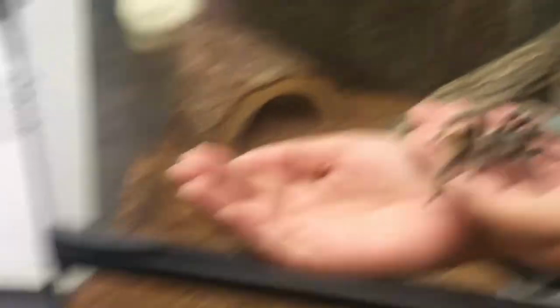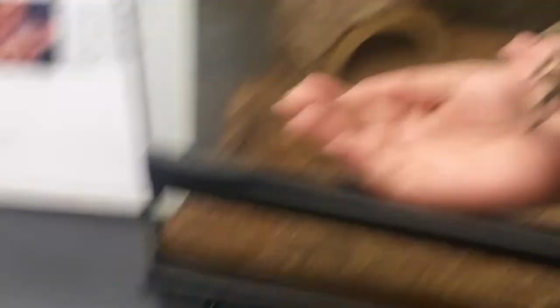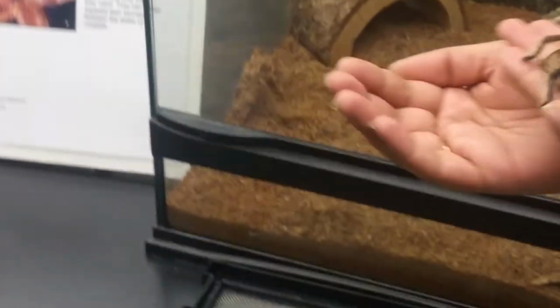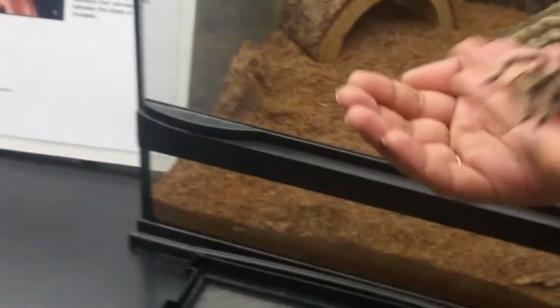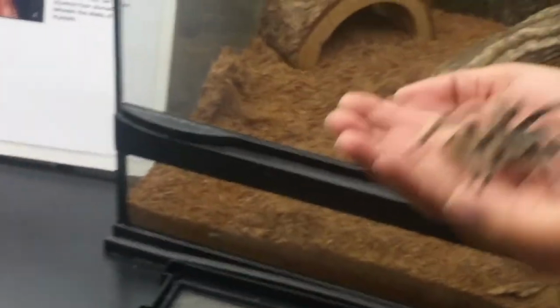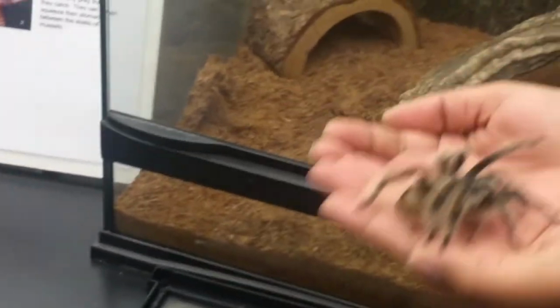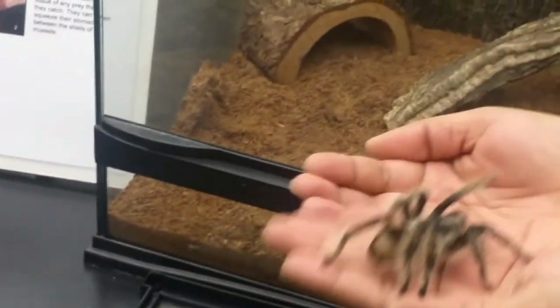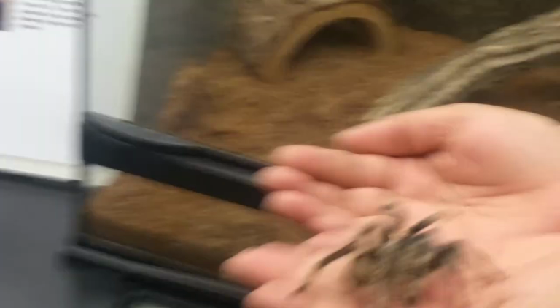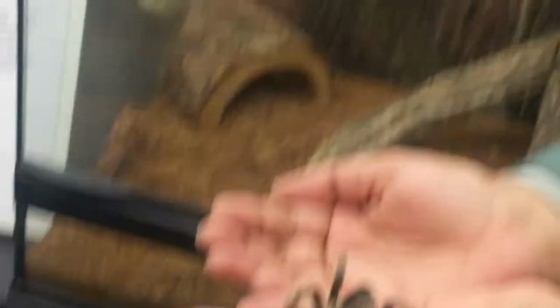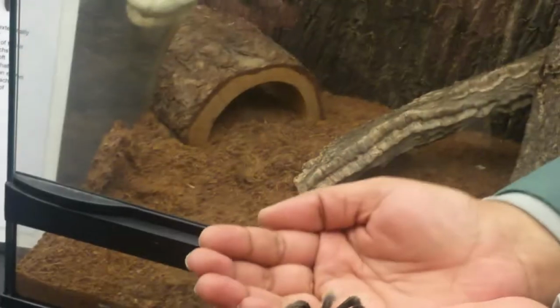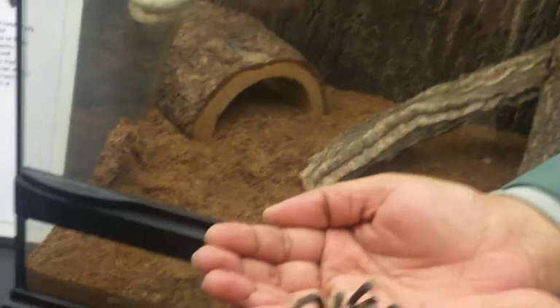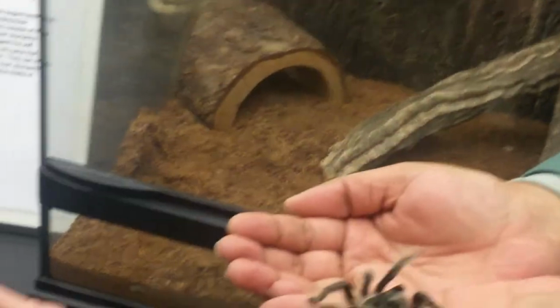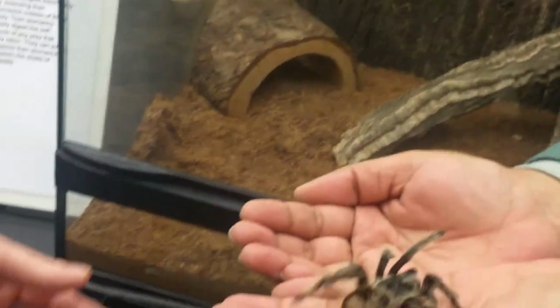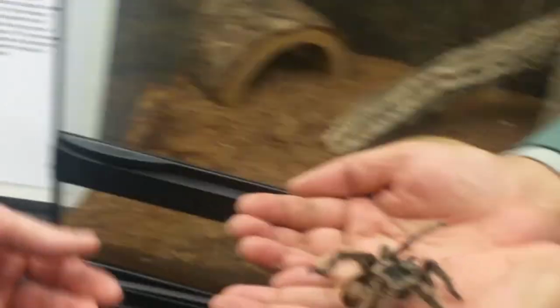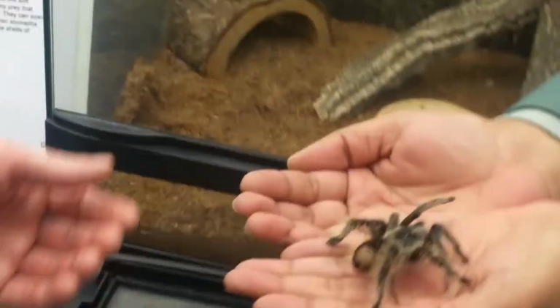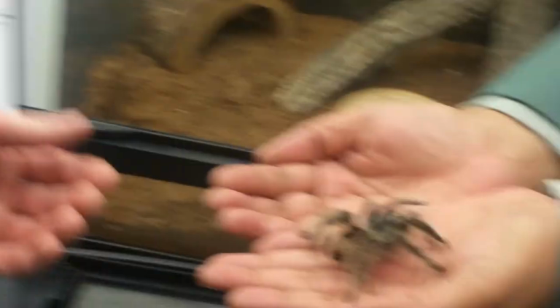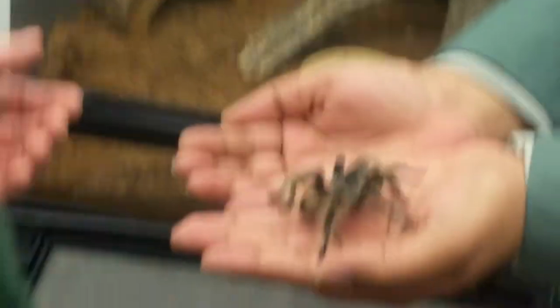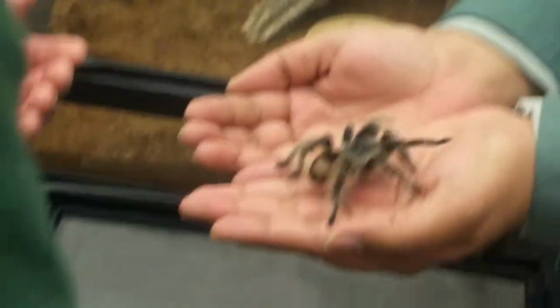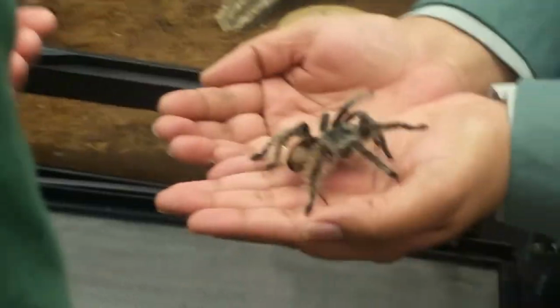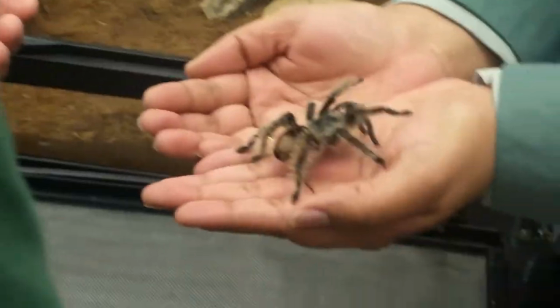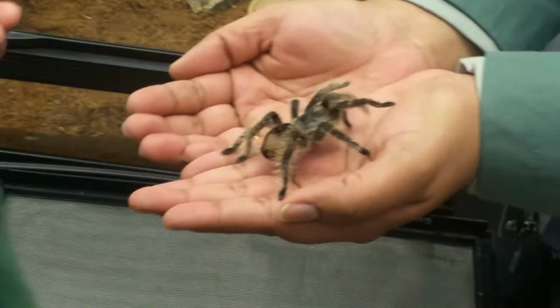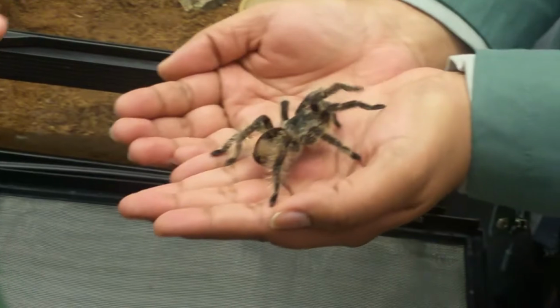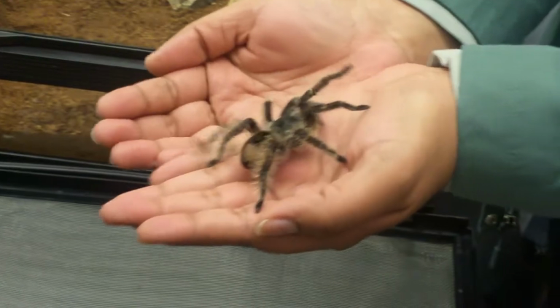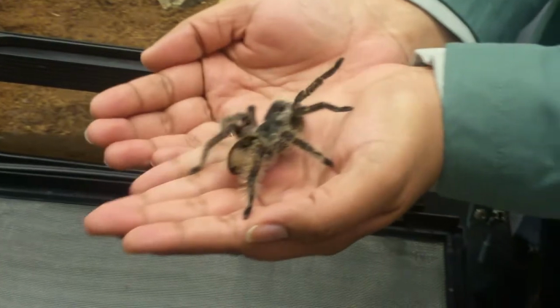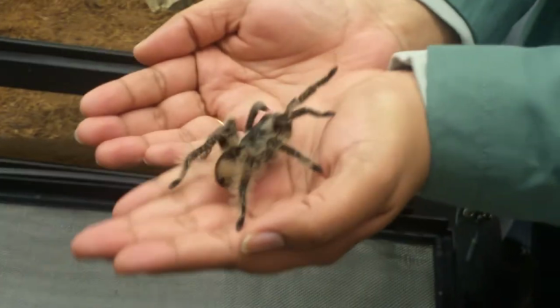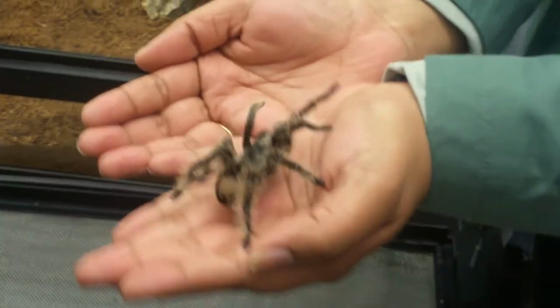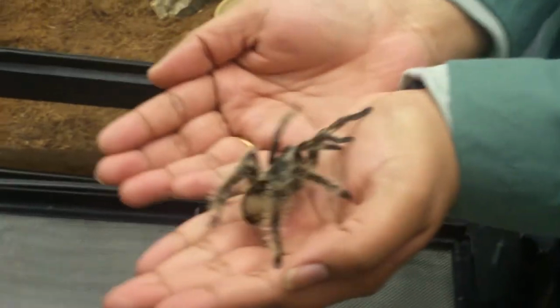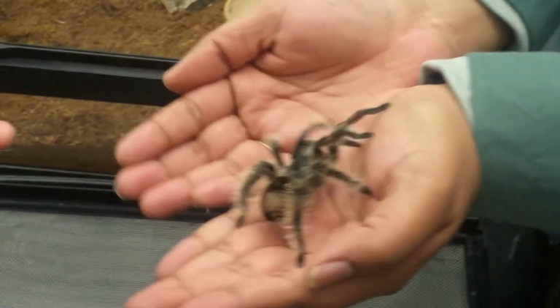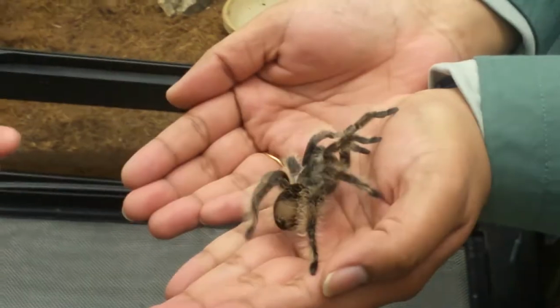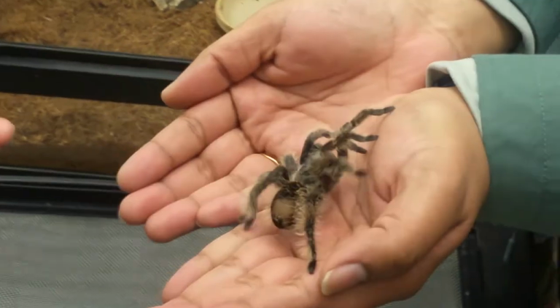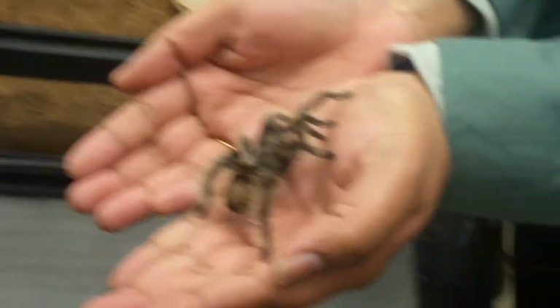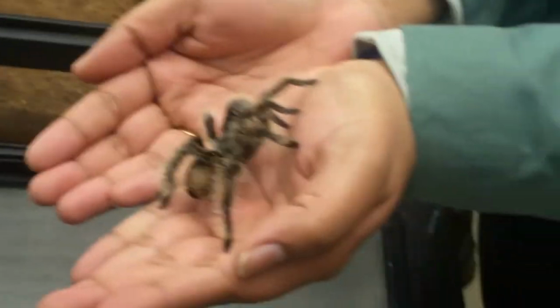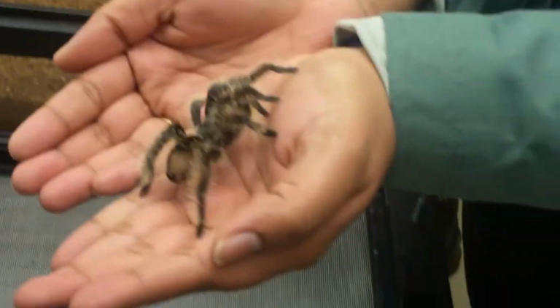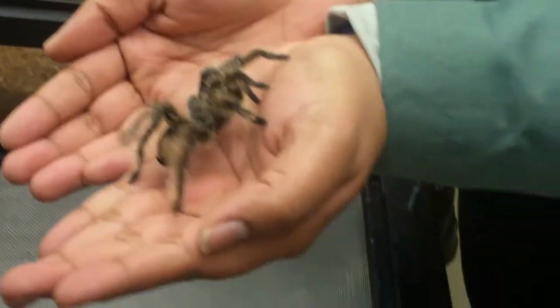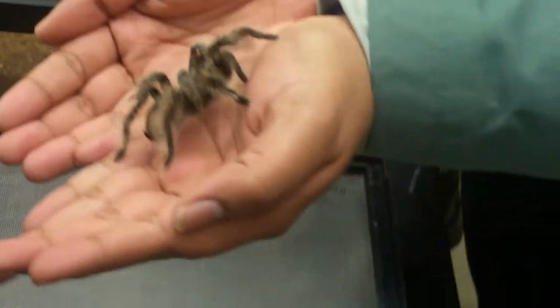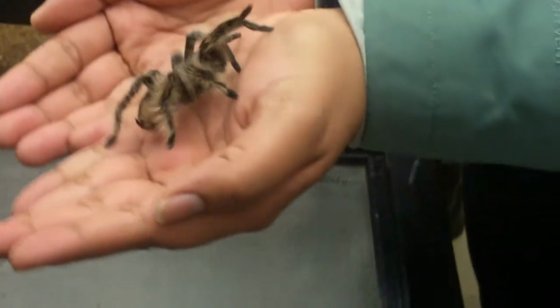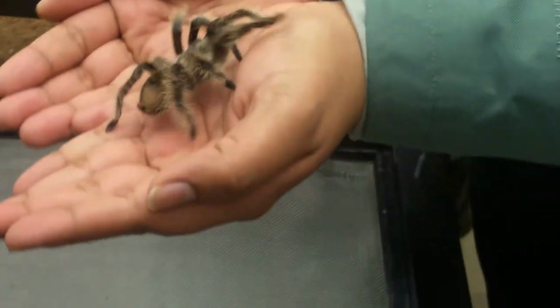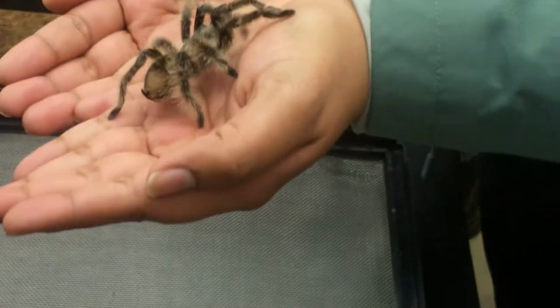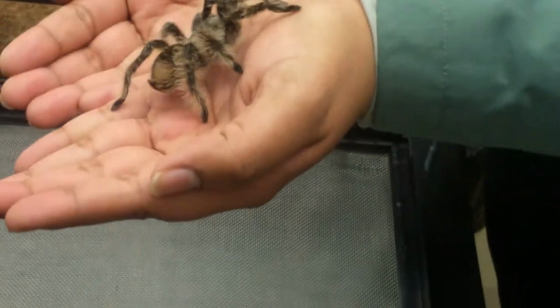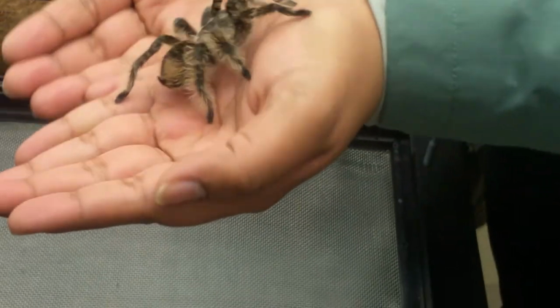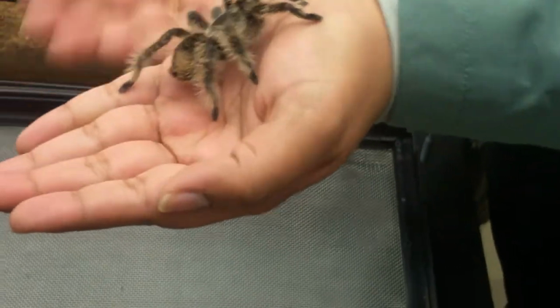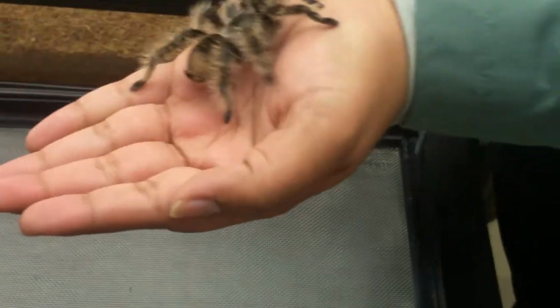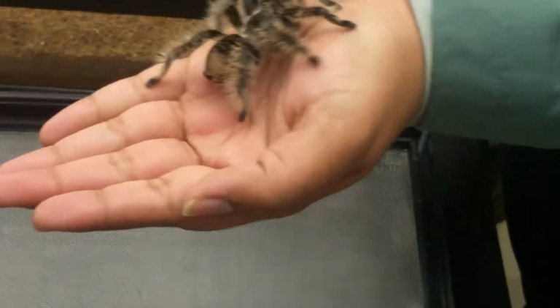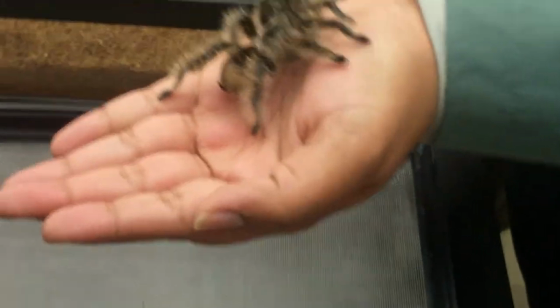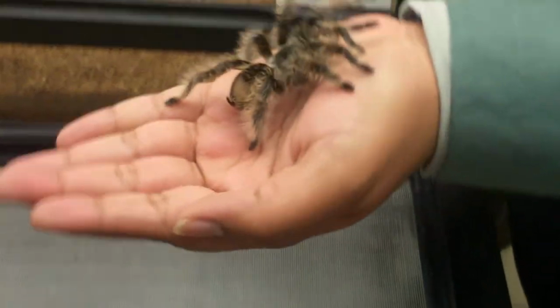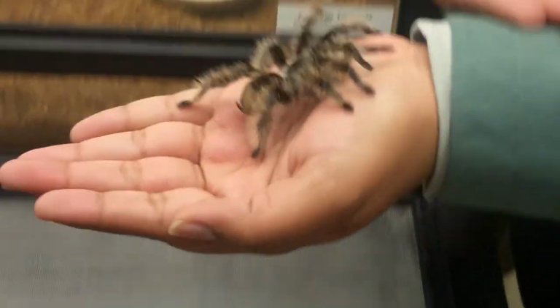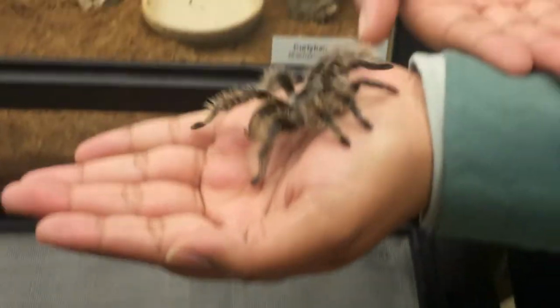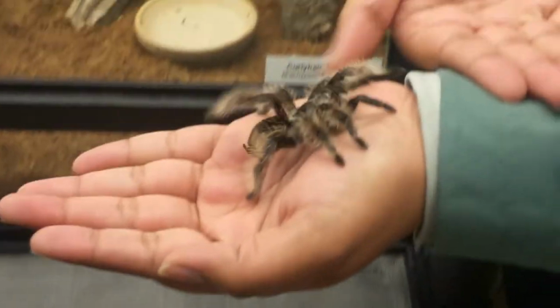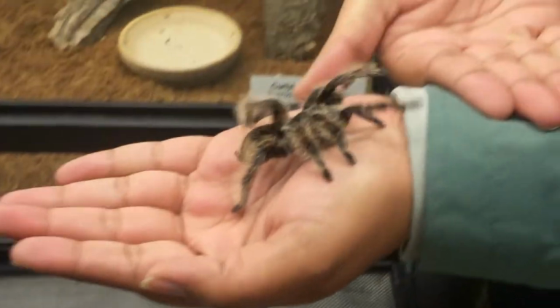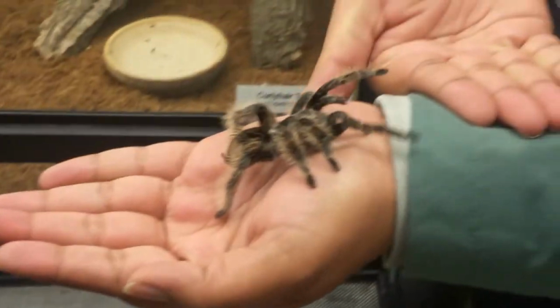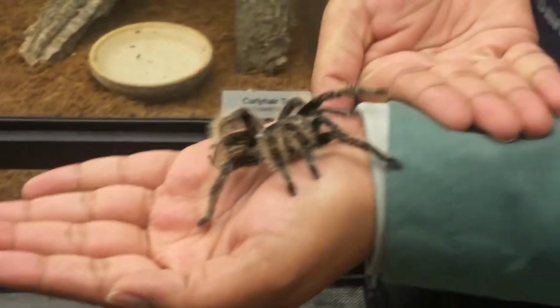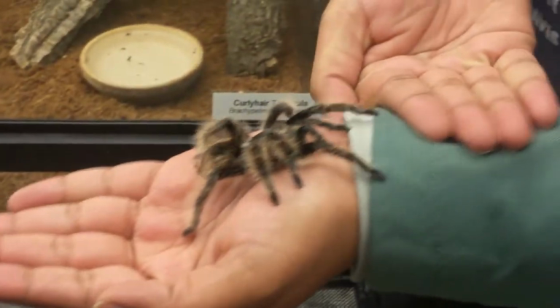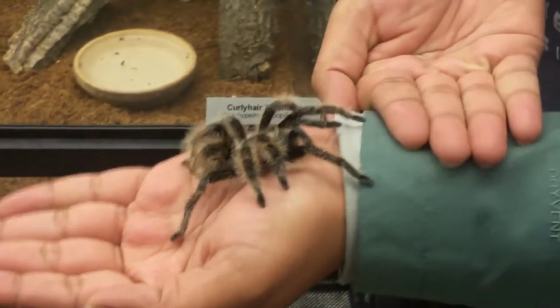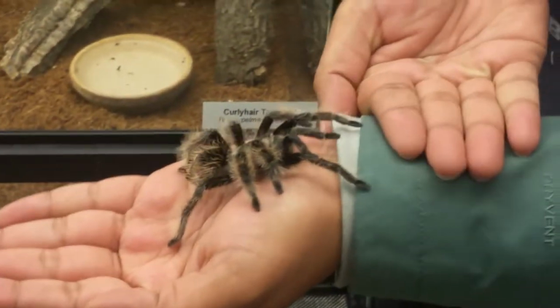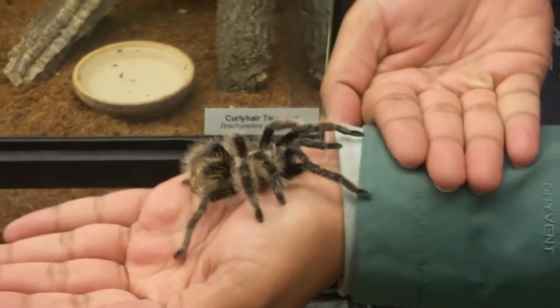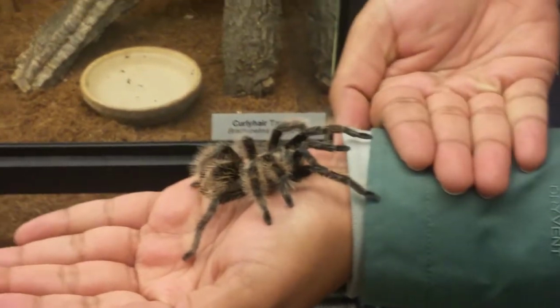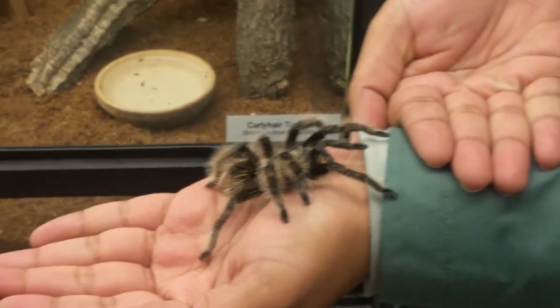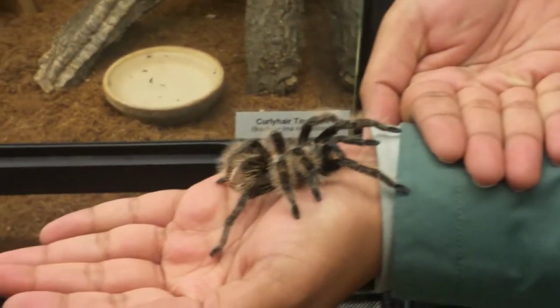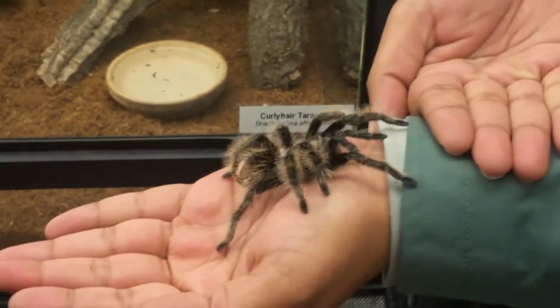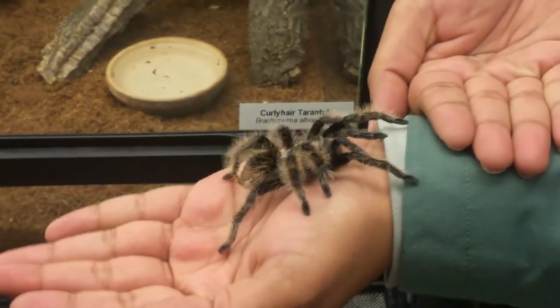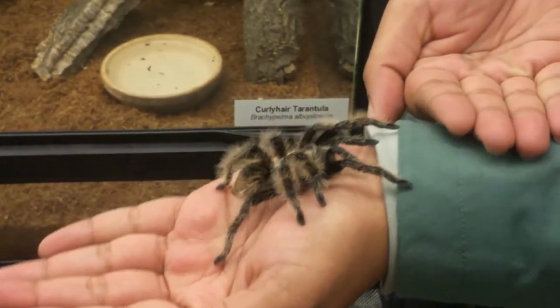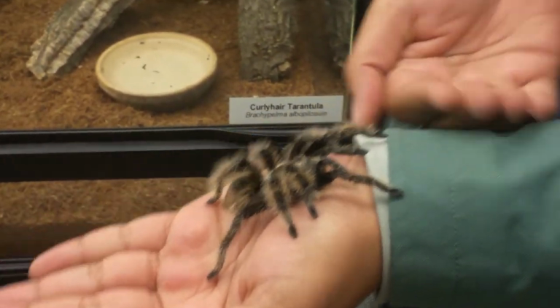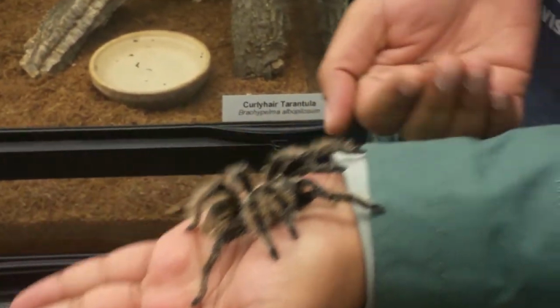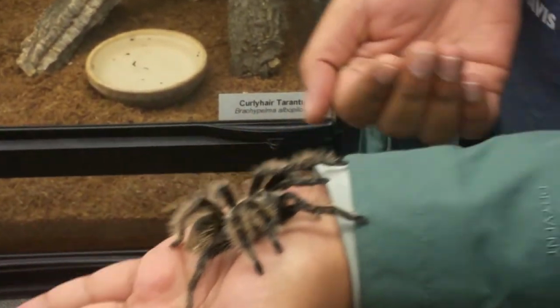This is a very, very well-adjusted tarantula. Tarantulas typically eat crickets.